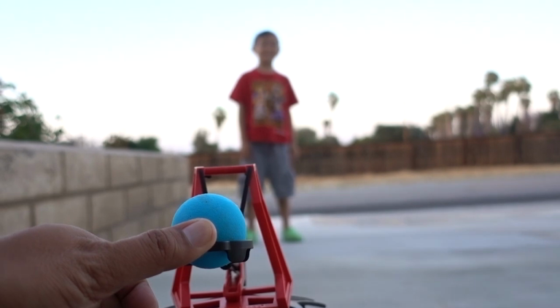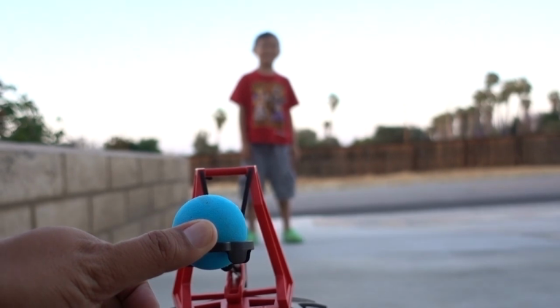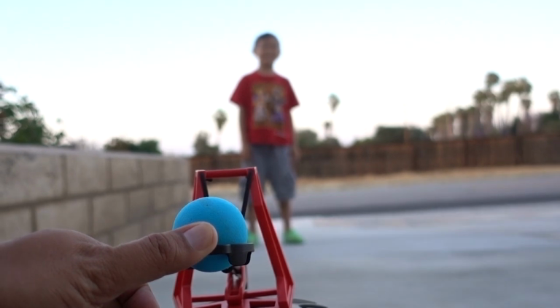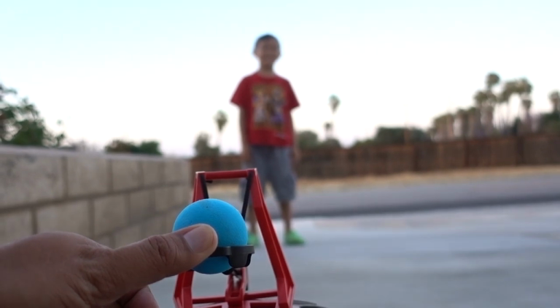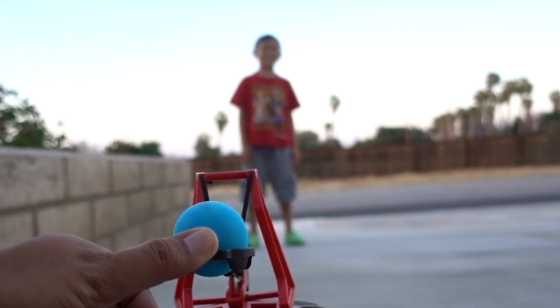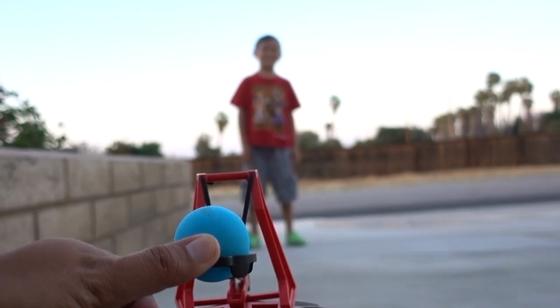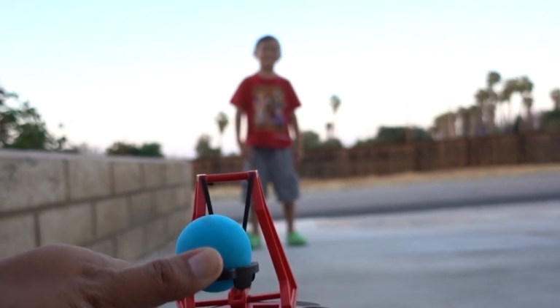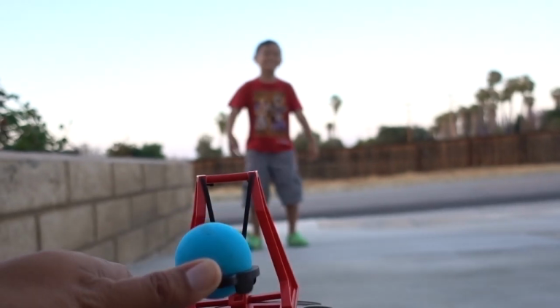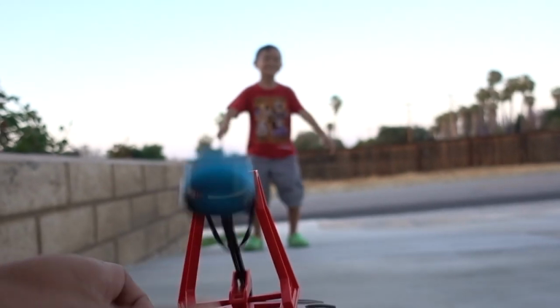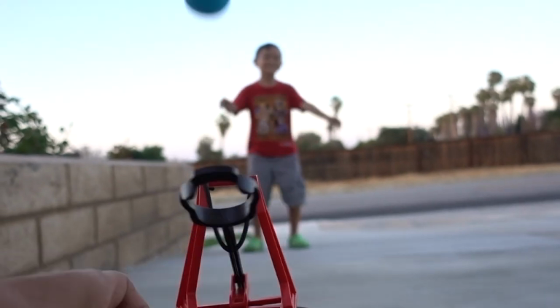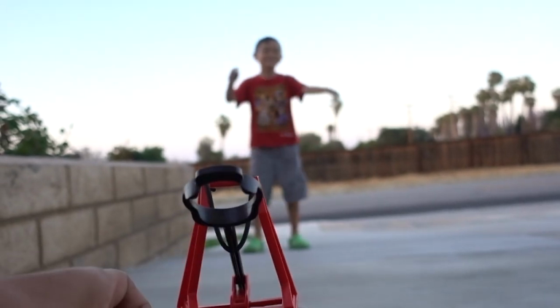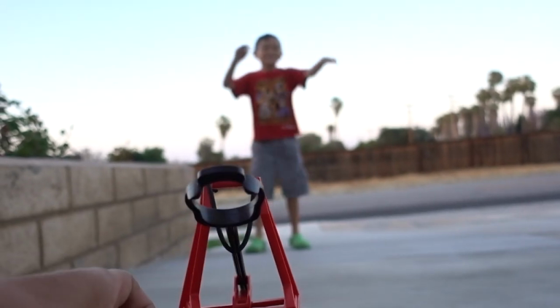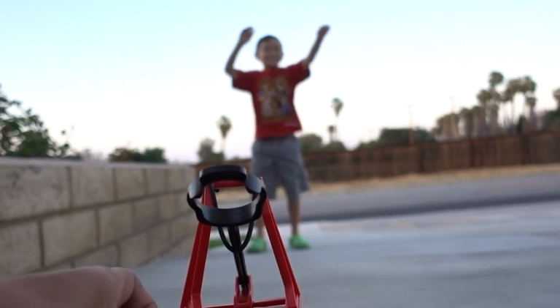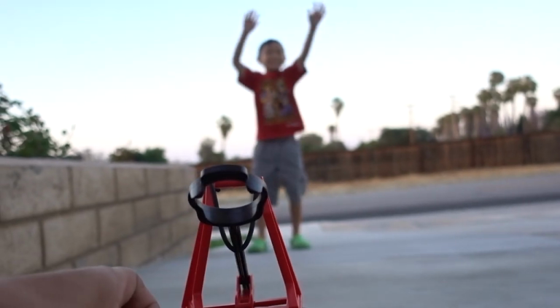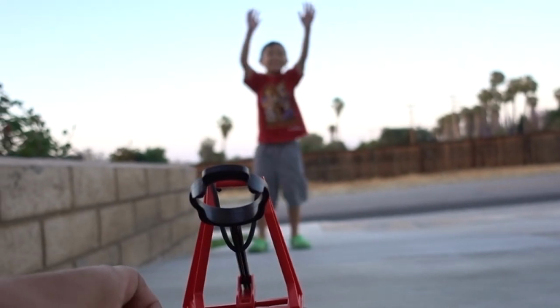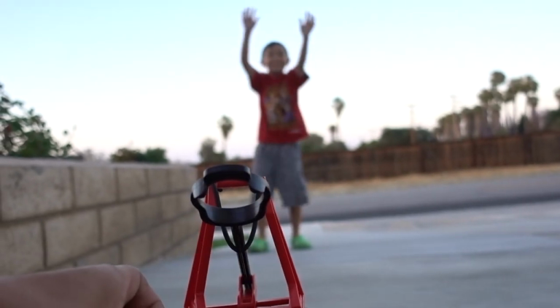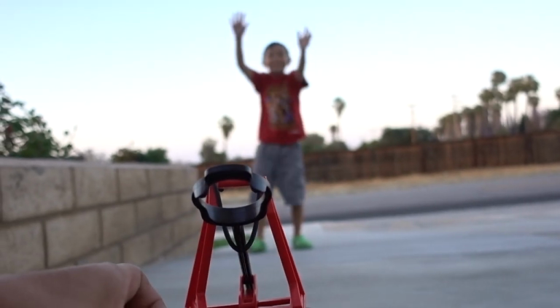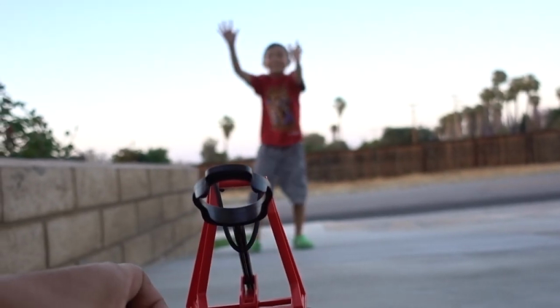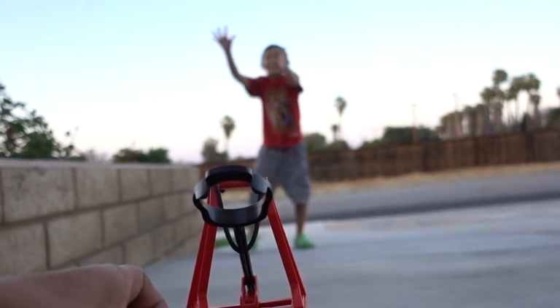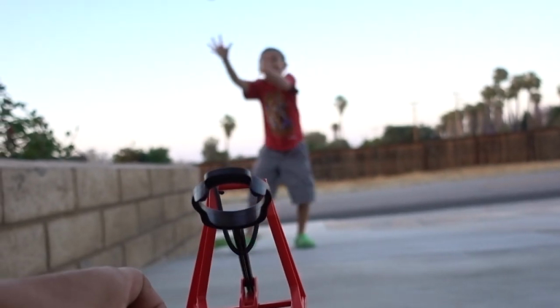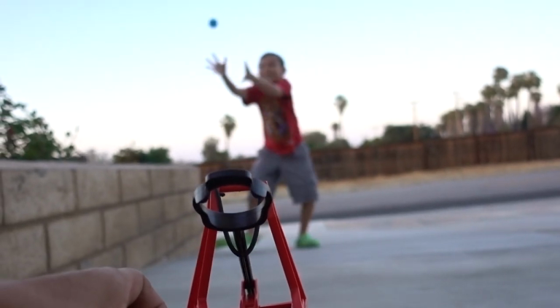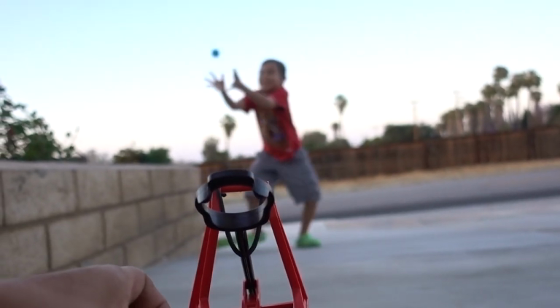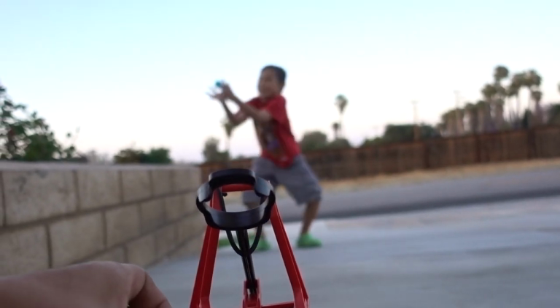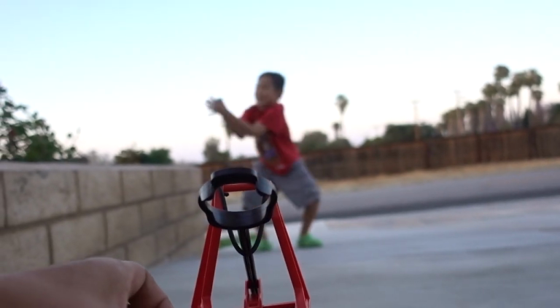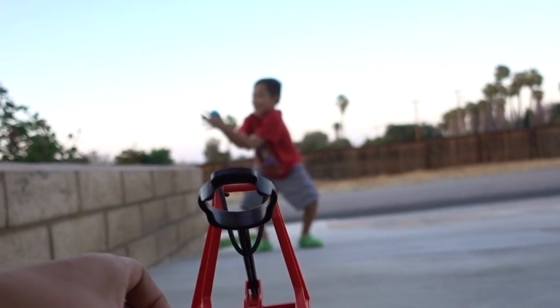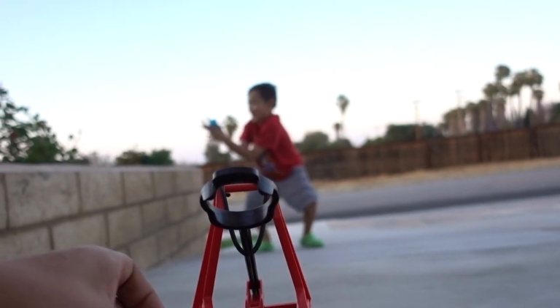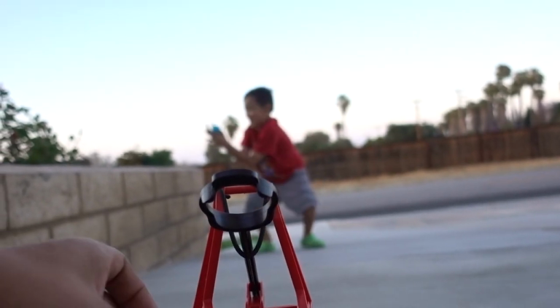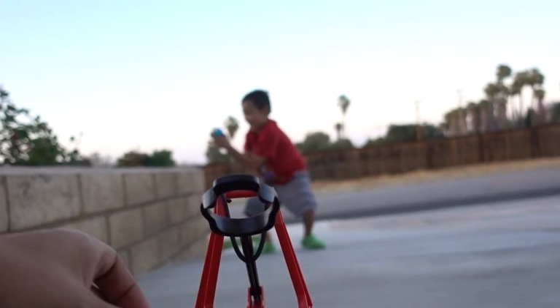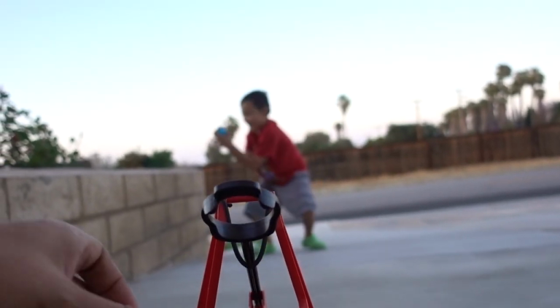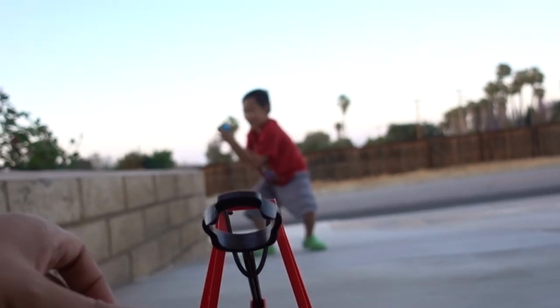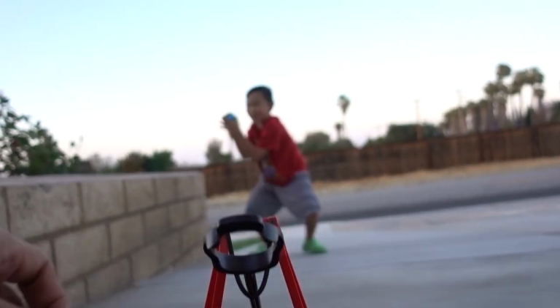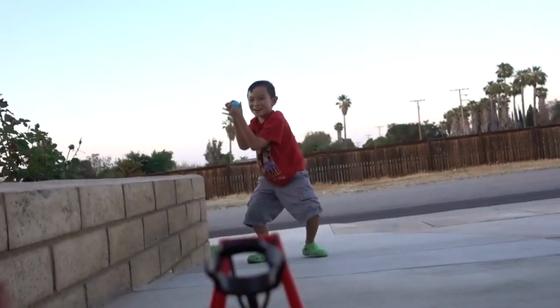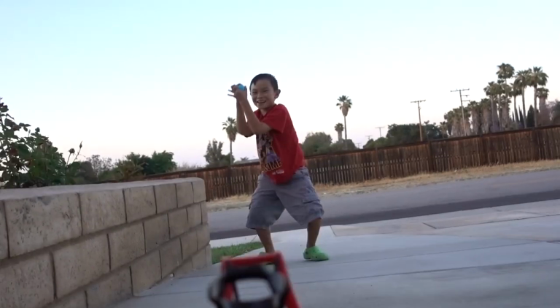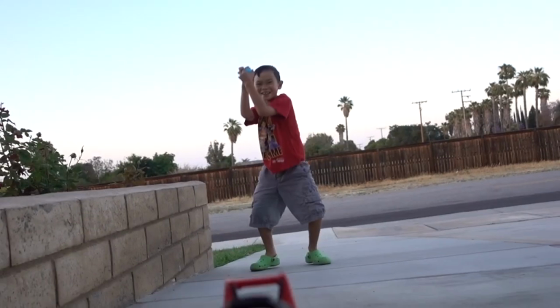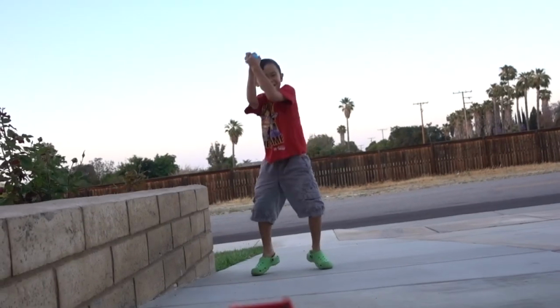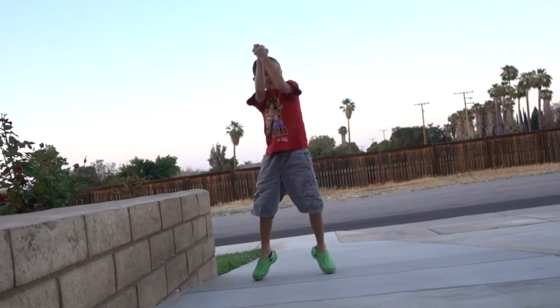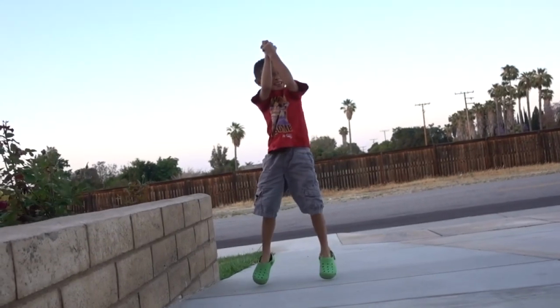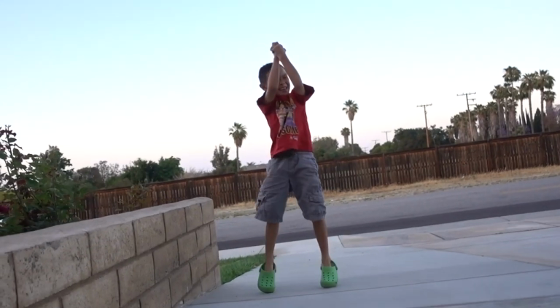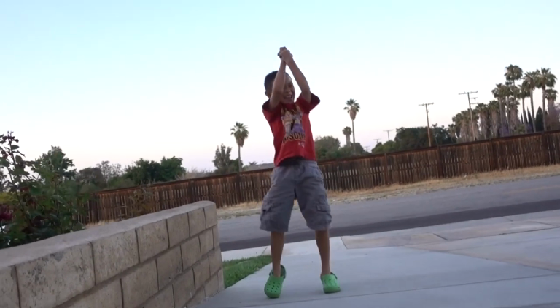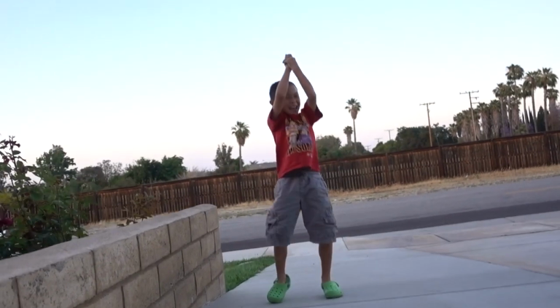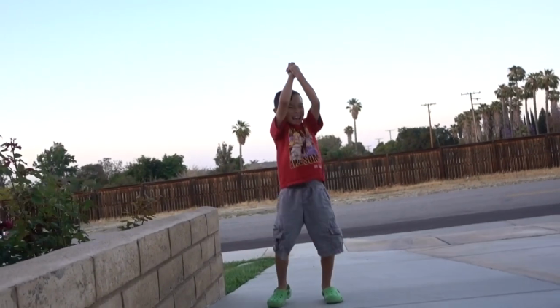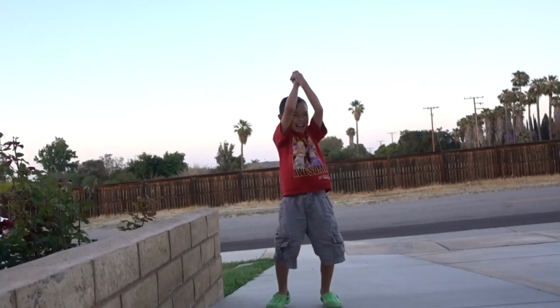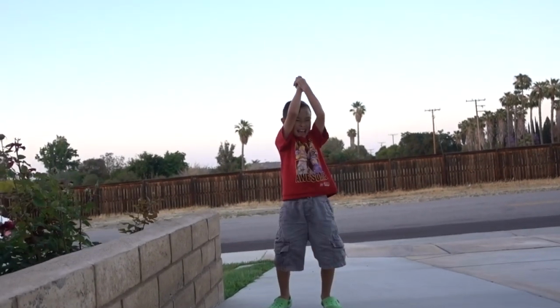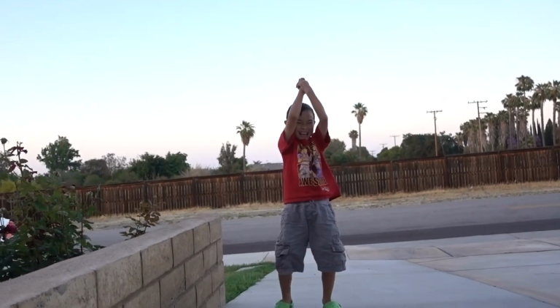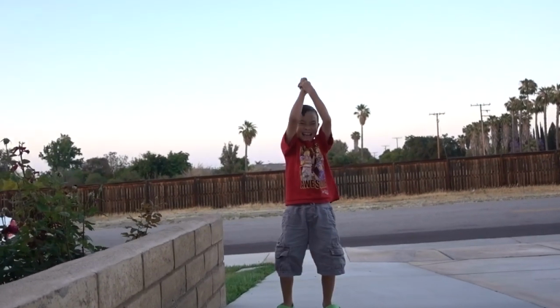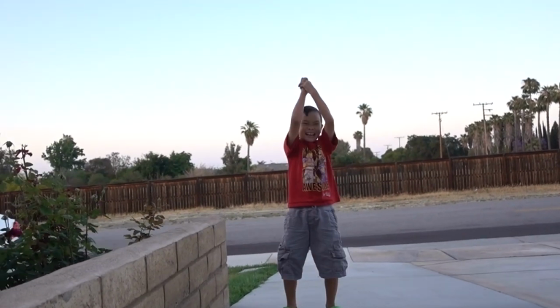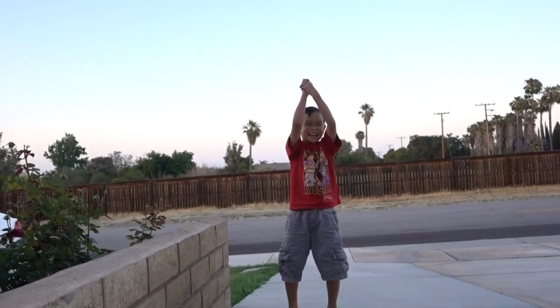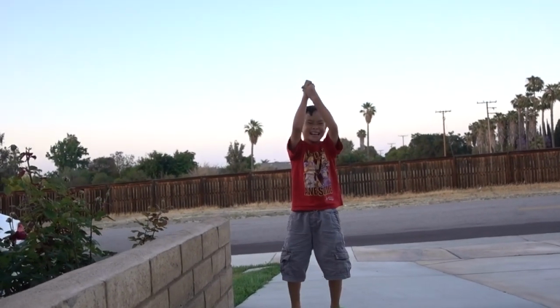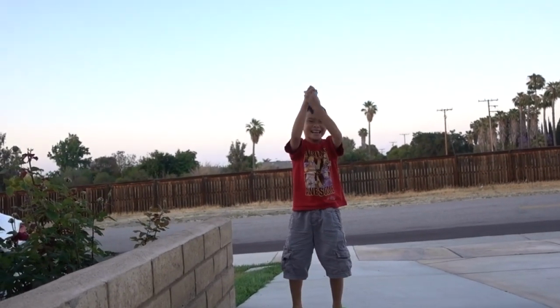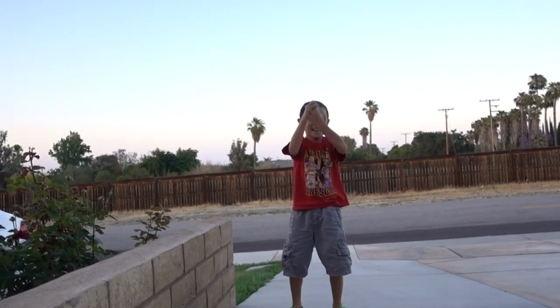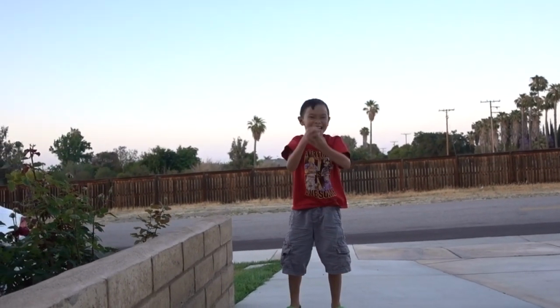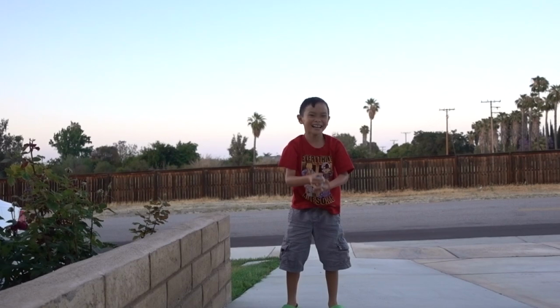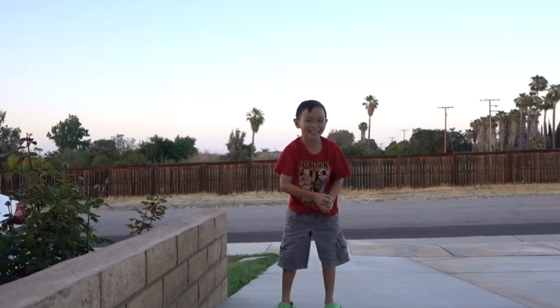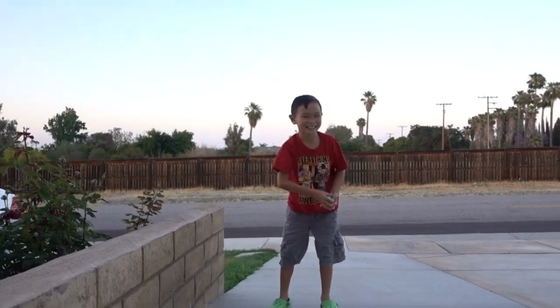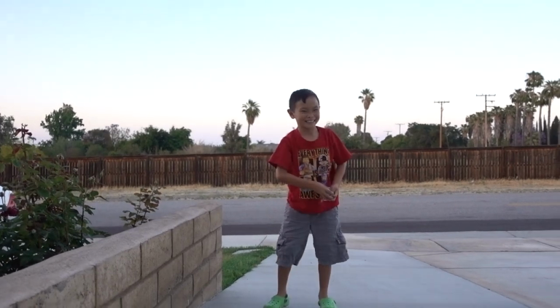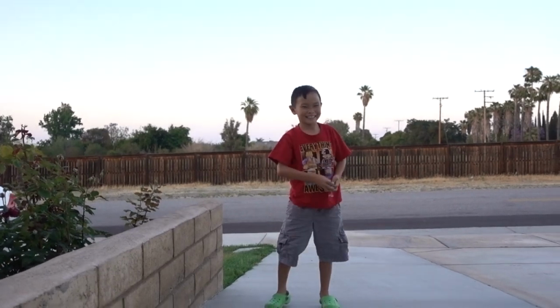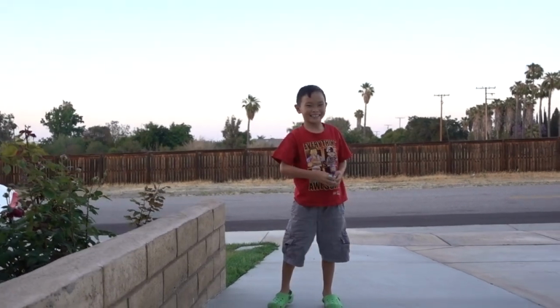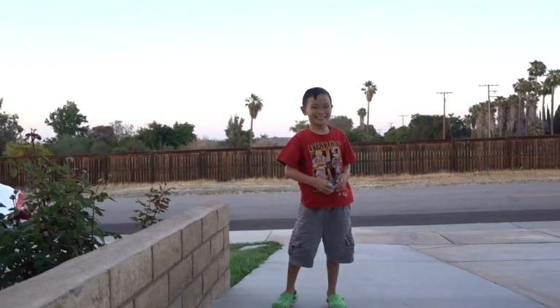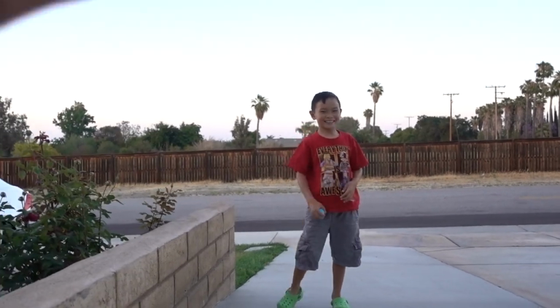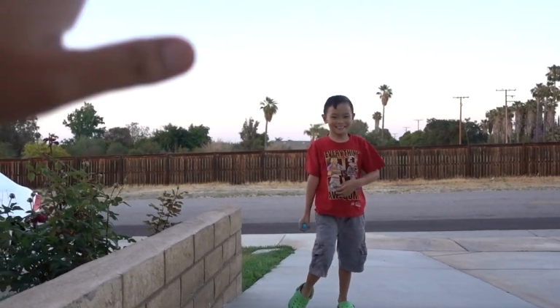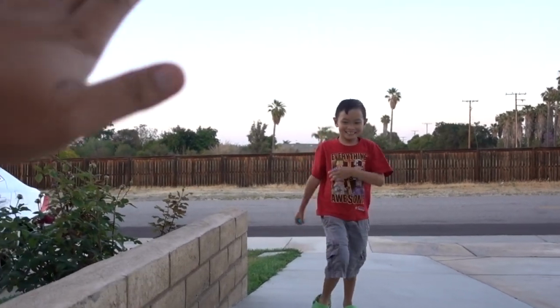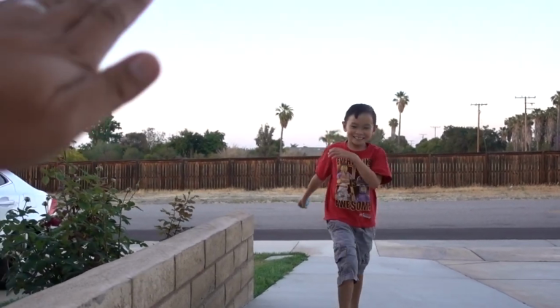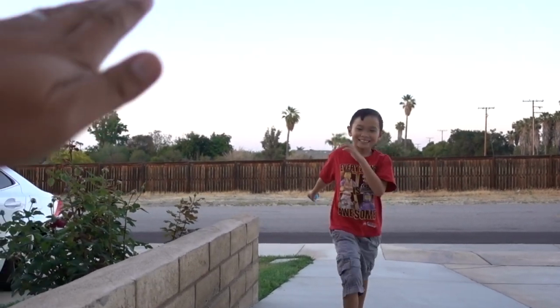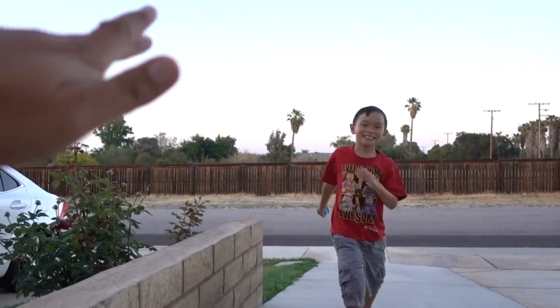Five, four, two, one. Catch it! Yay! Okay, good job! High five!